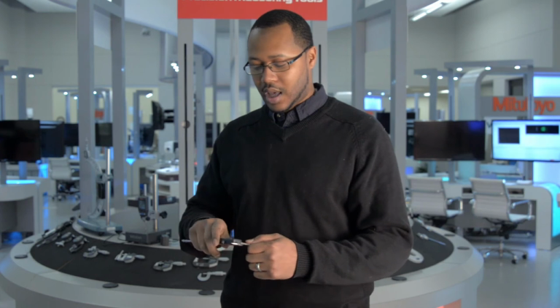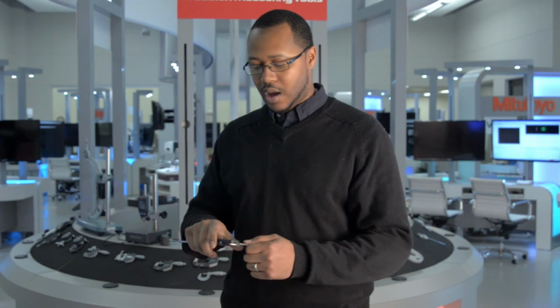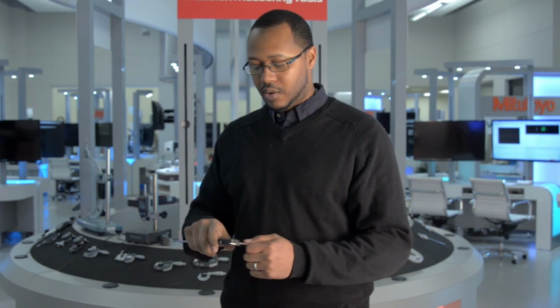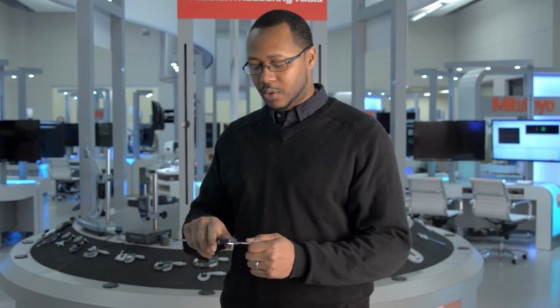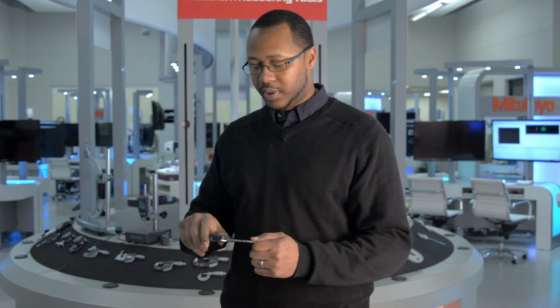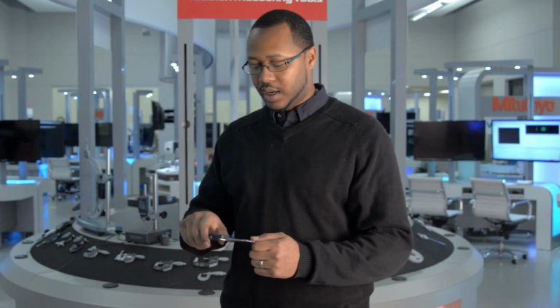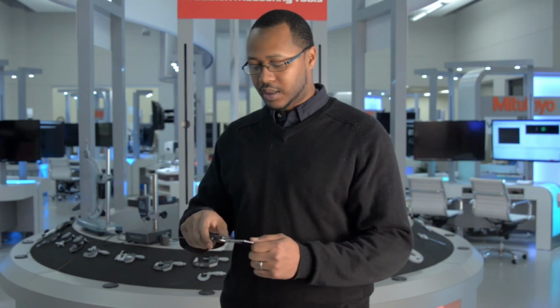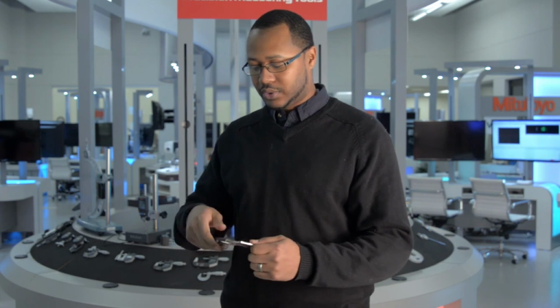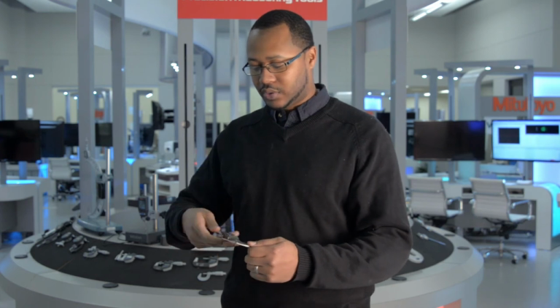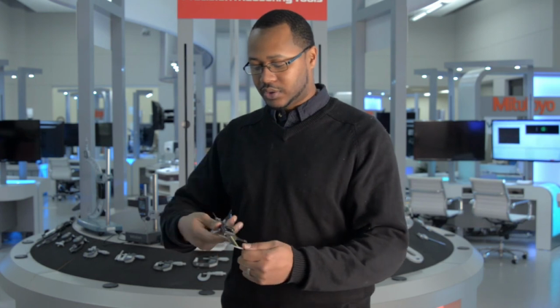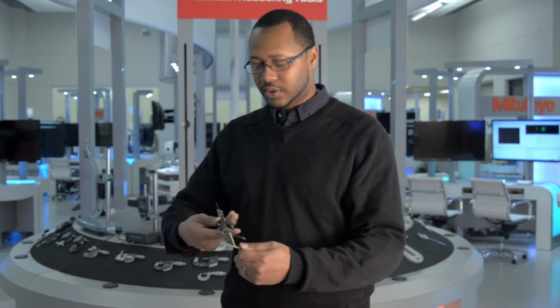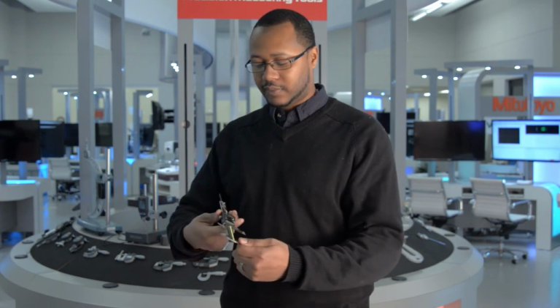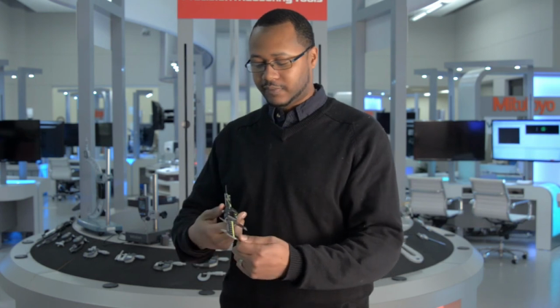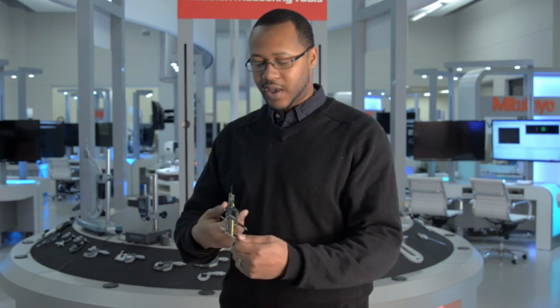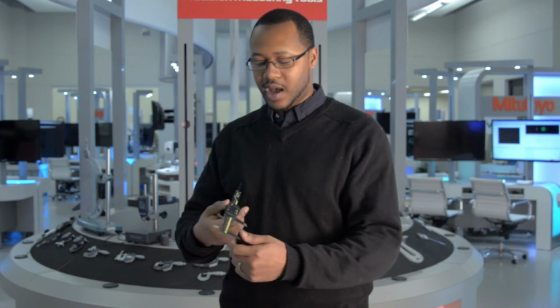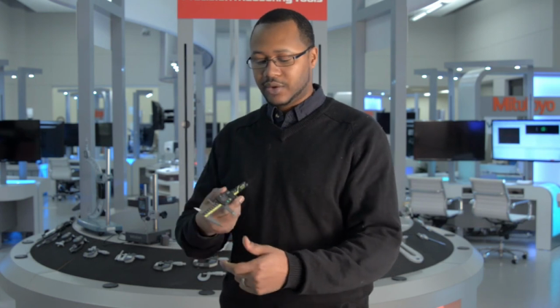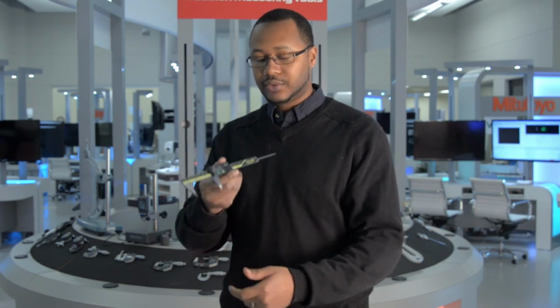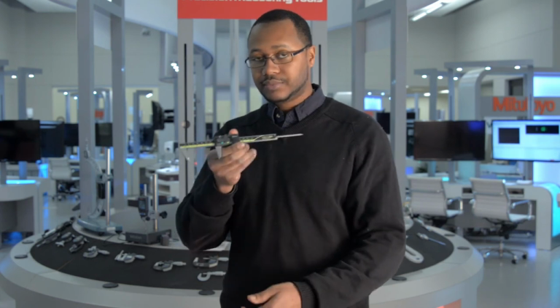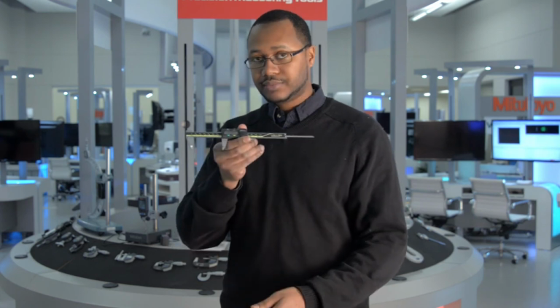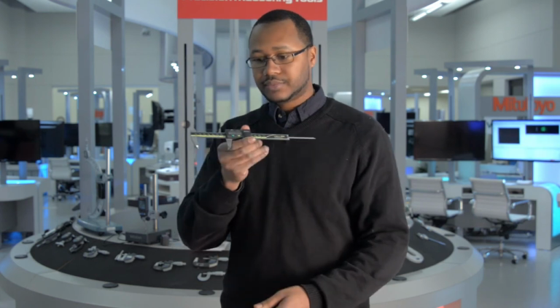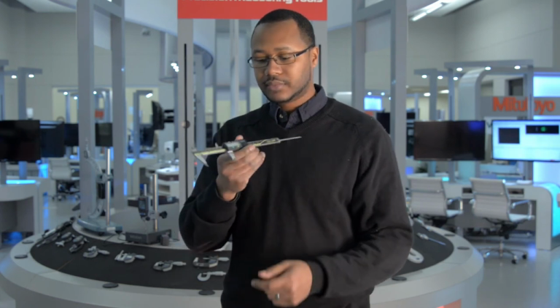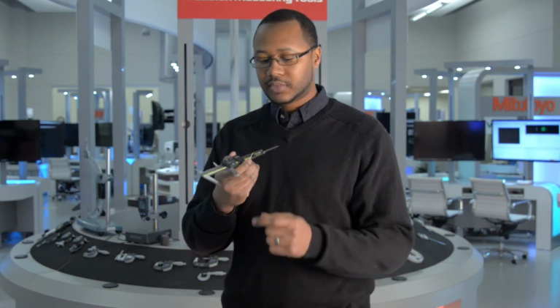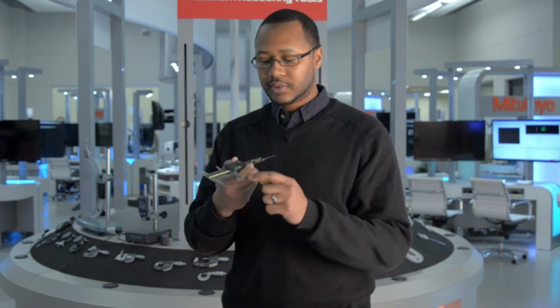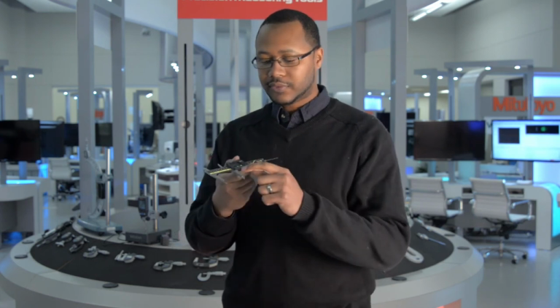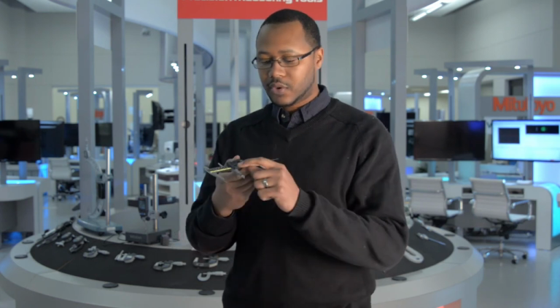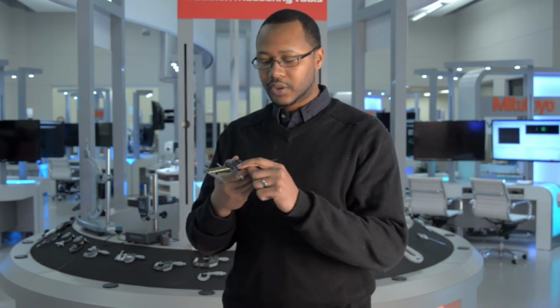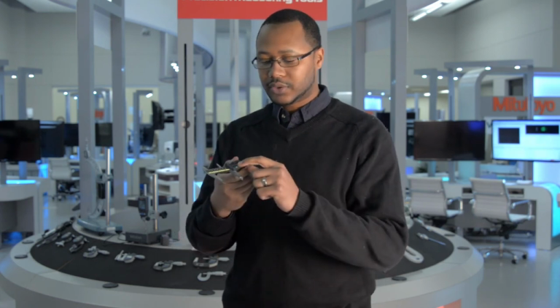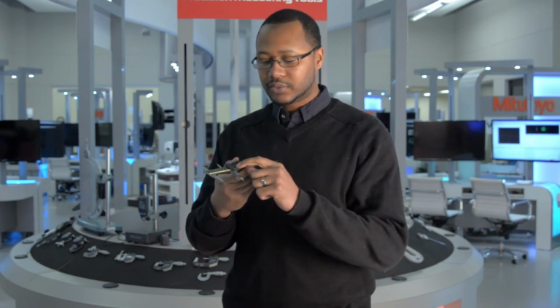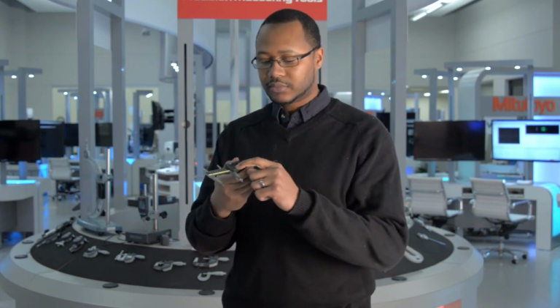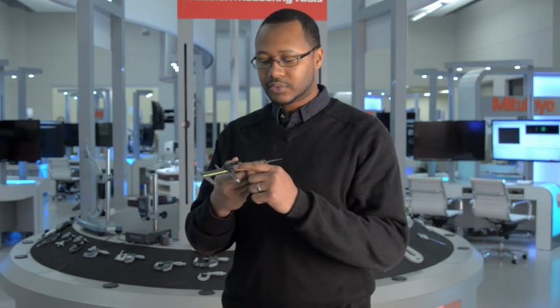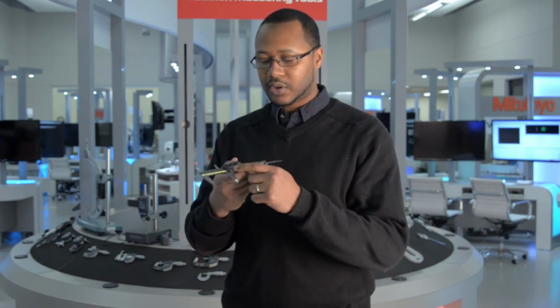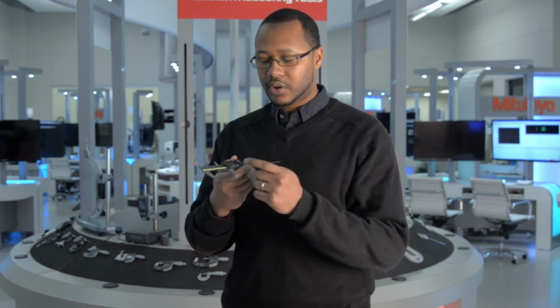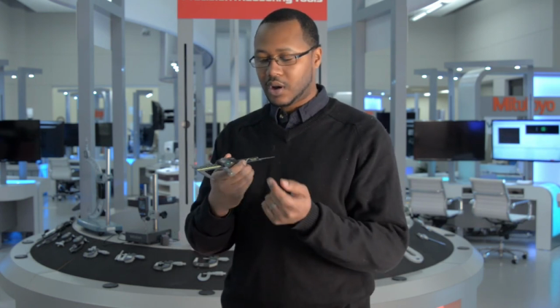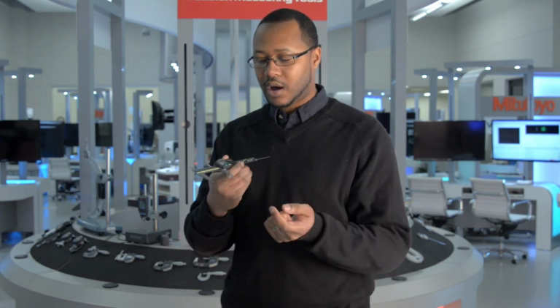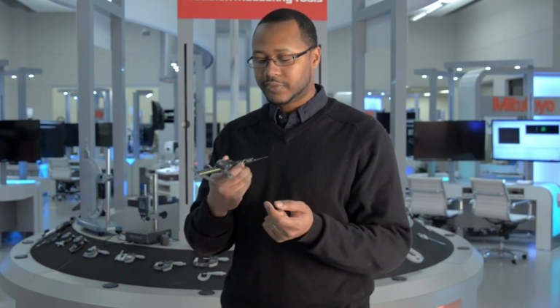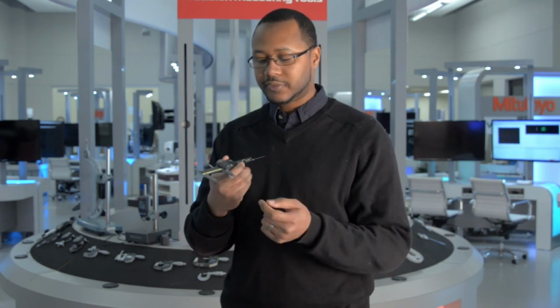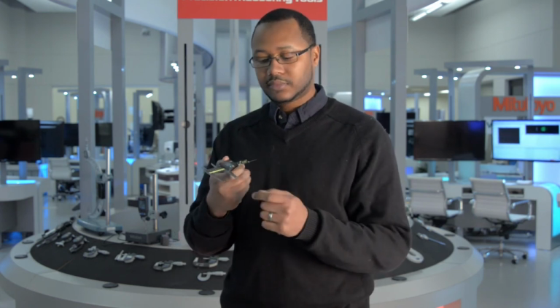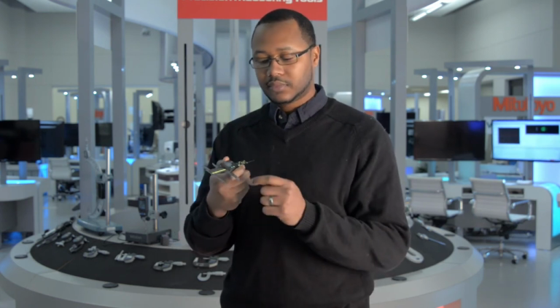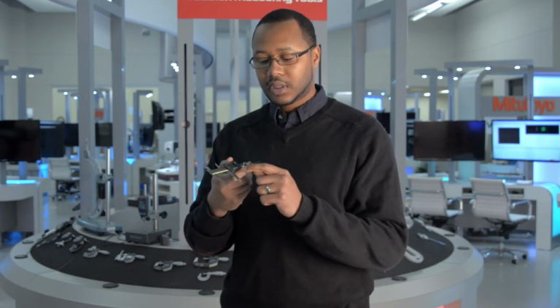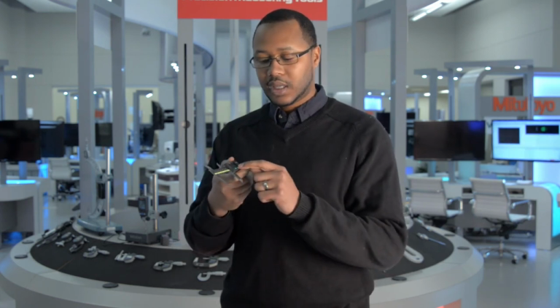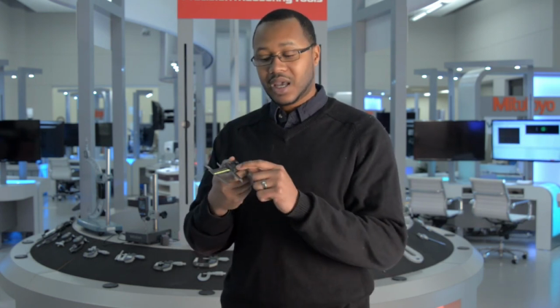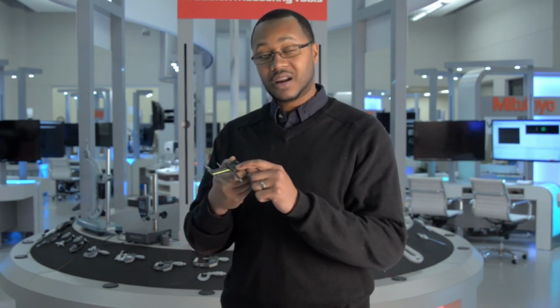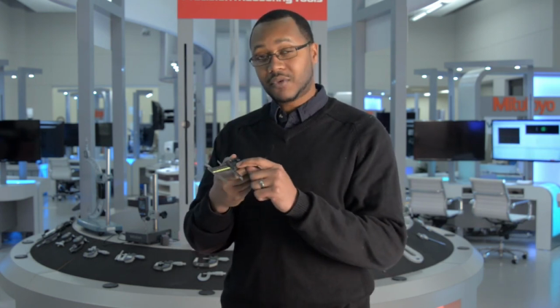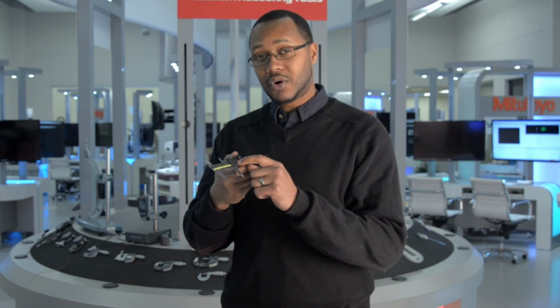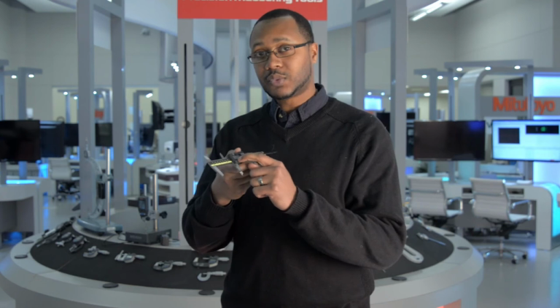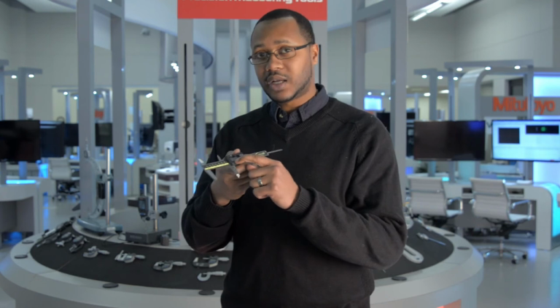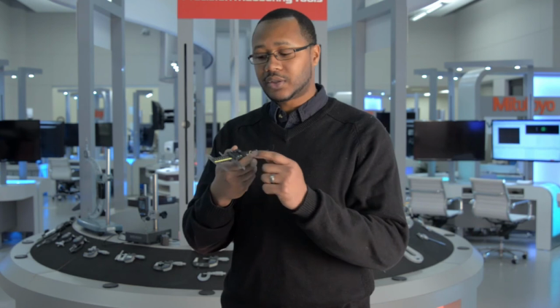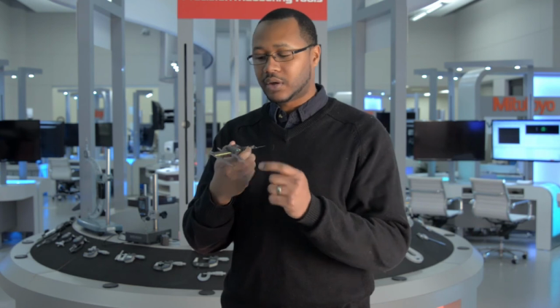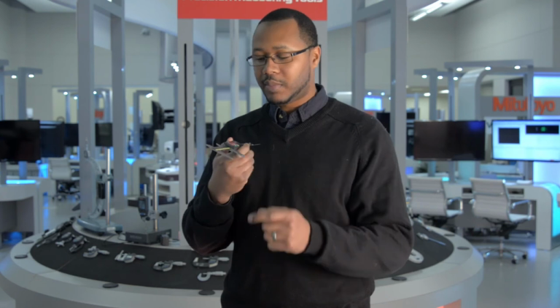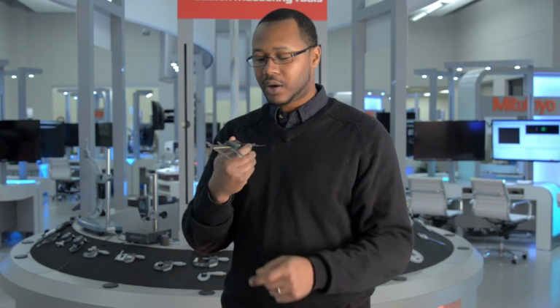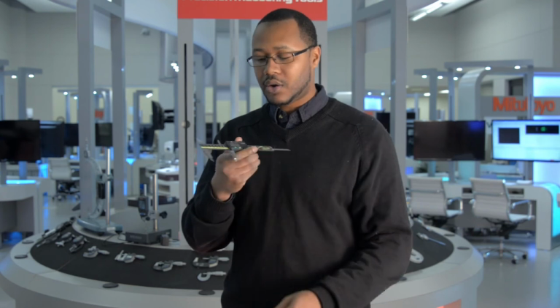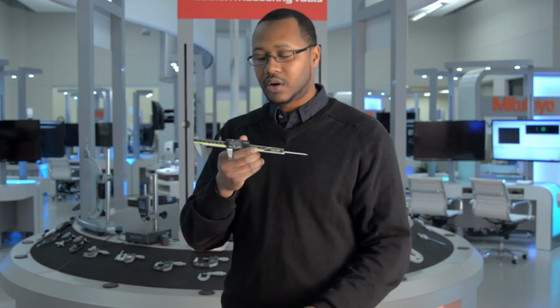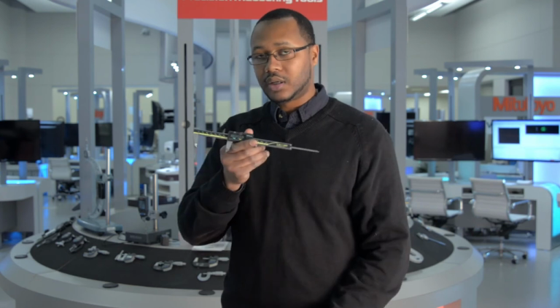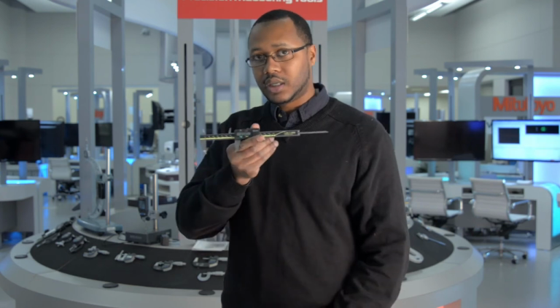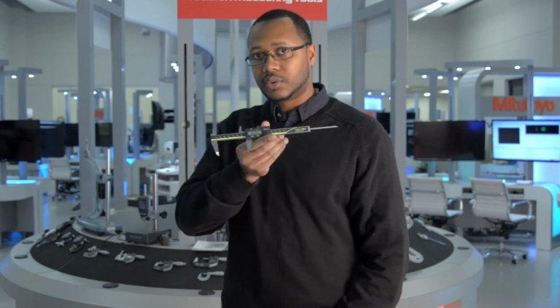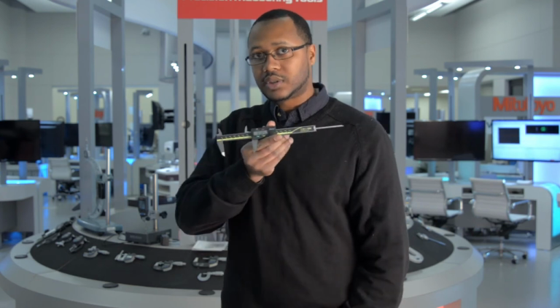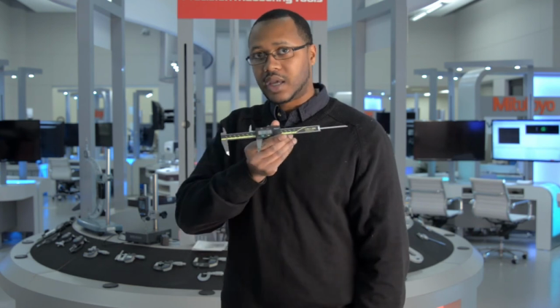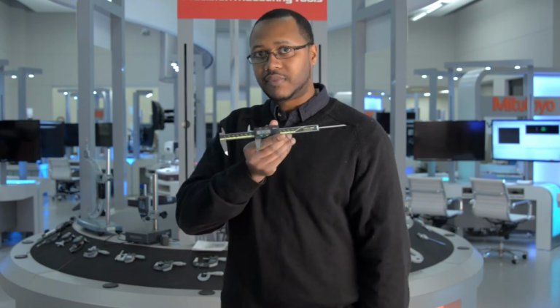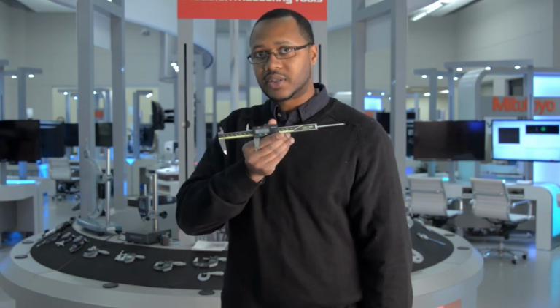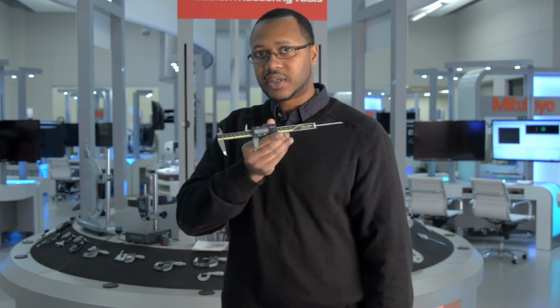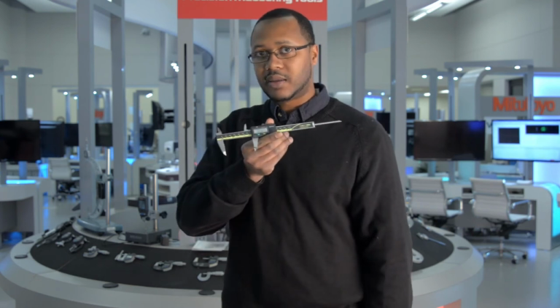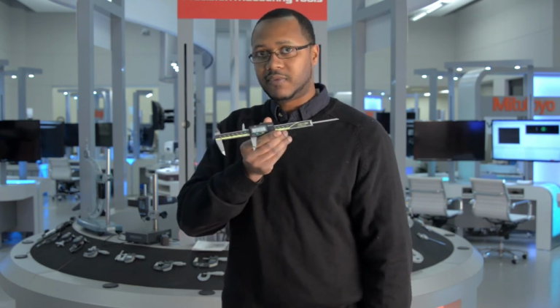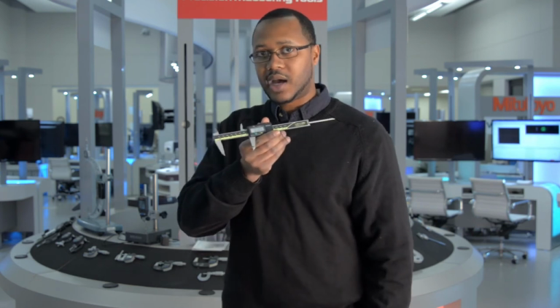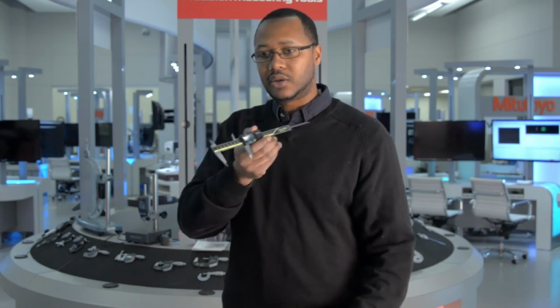I'll open it up to a certain value, then turn it off. And when I turn it back on, it will still have that same value.